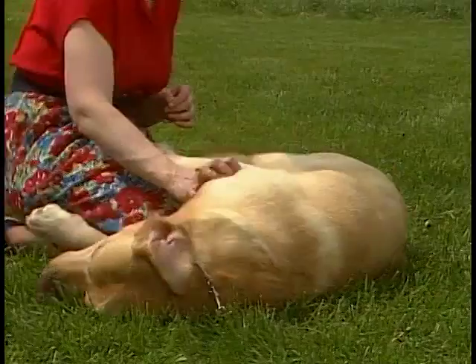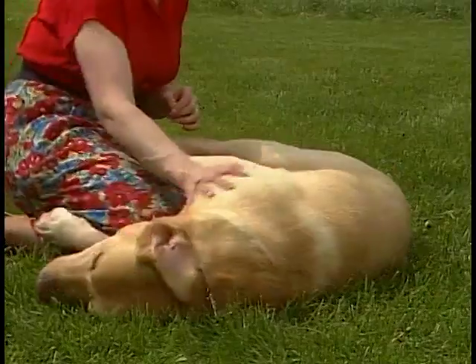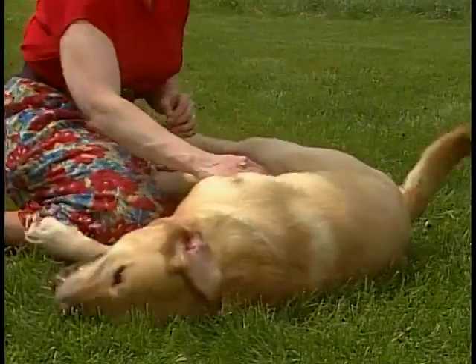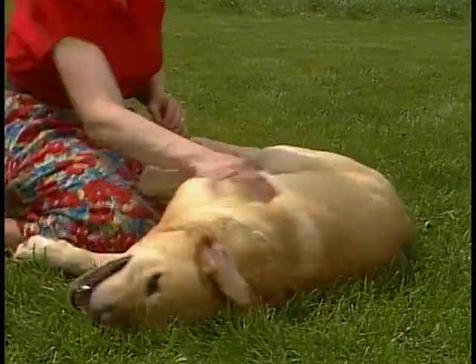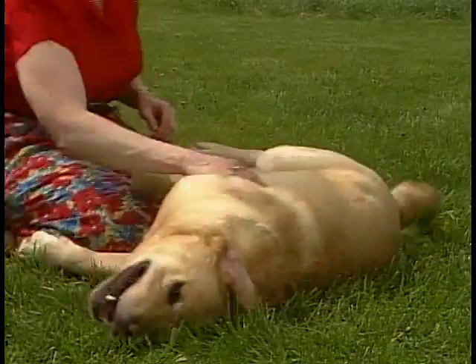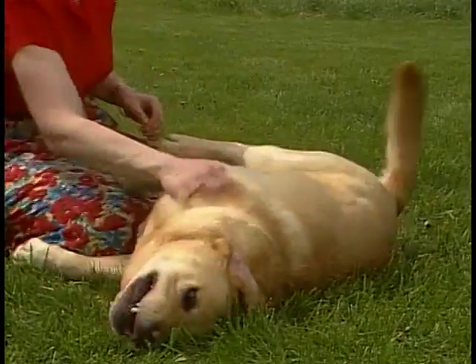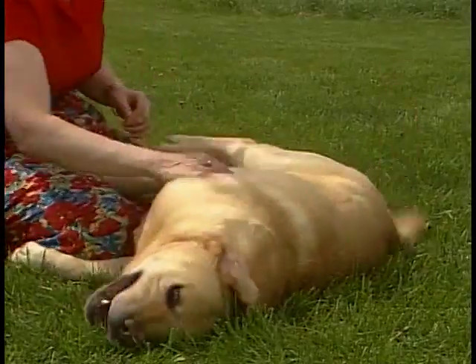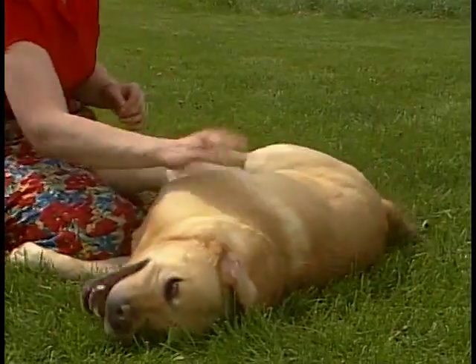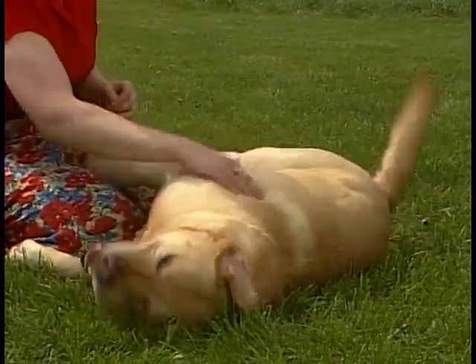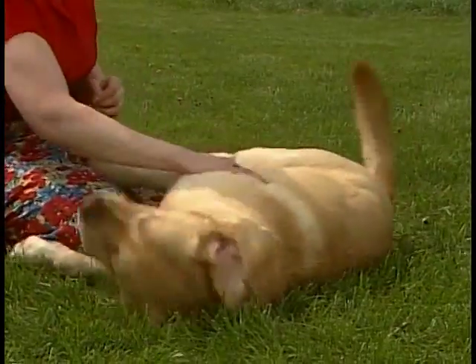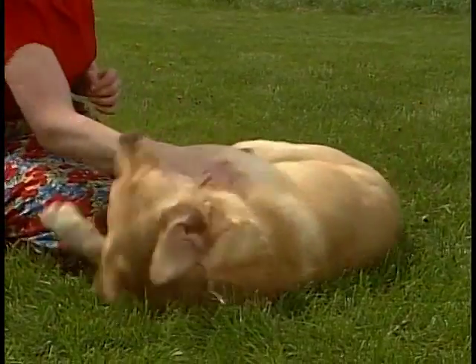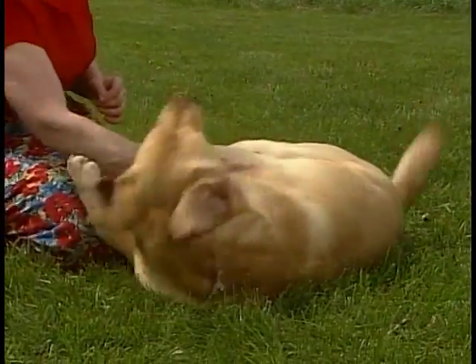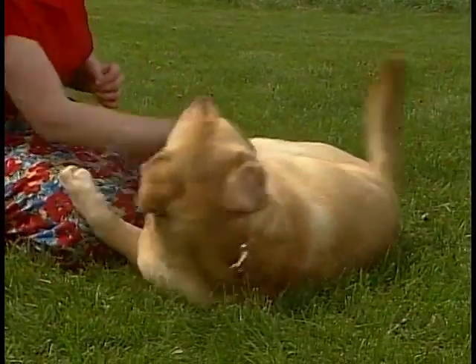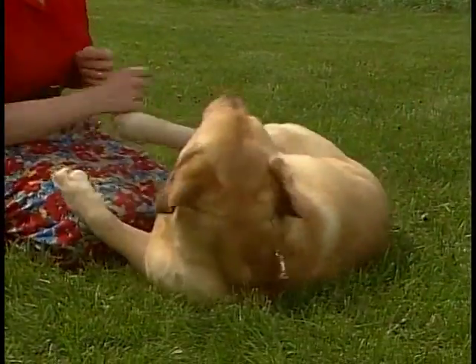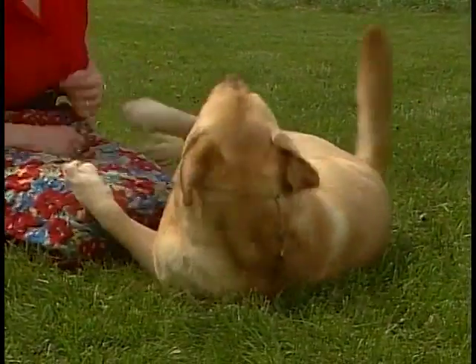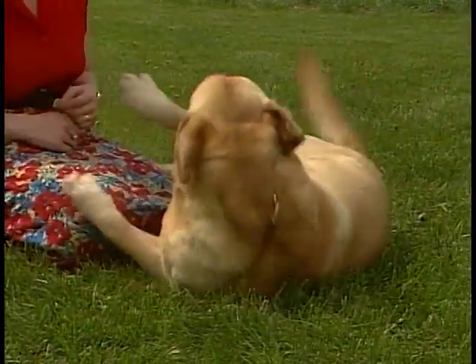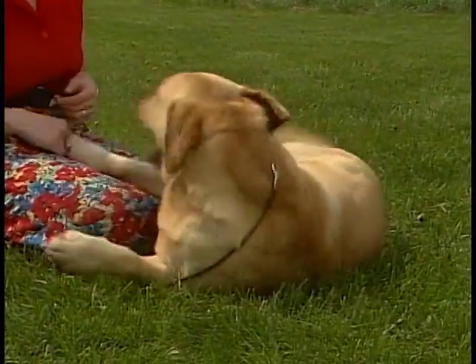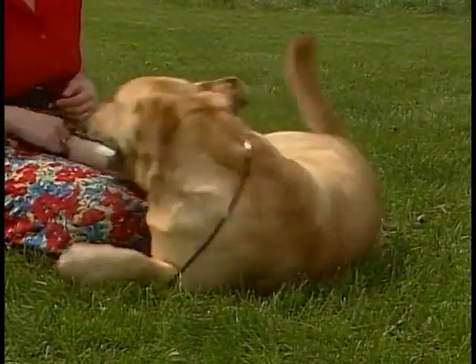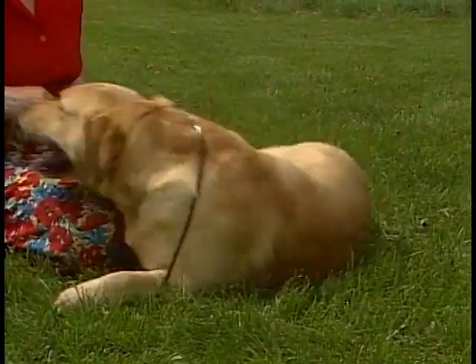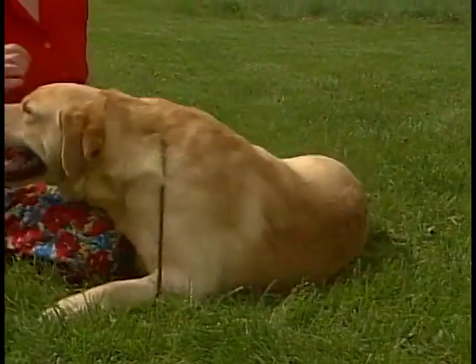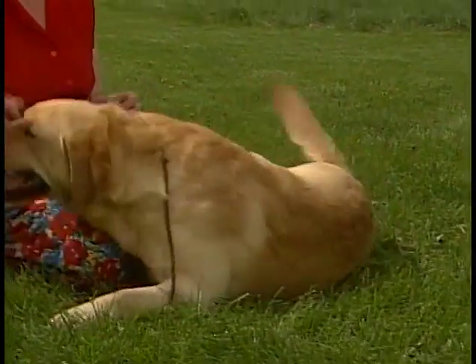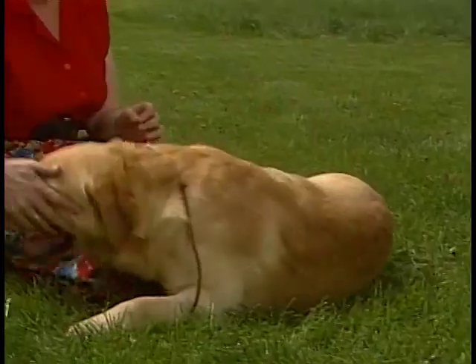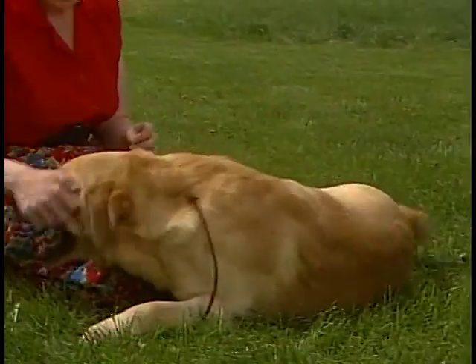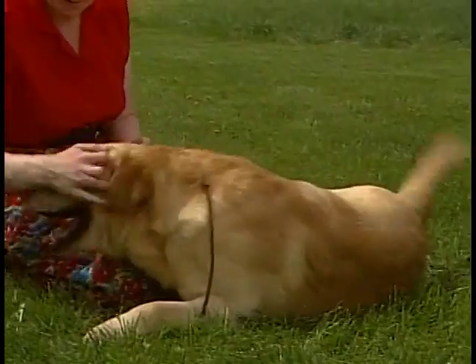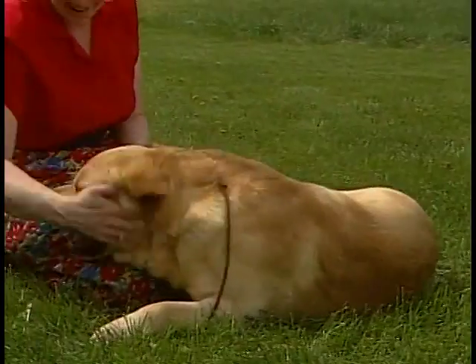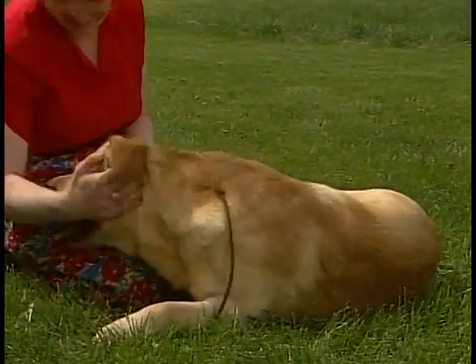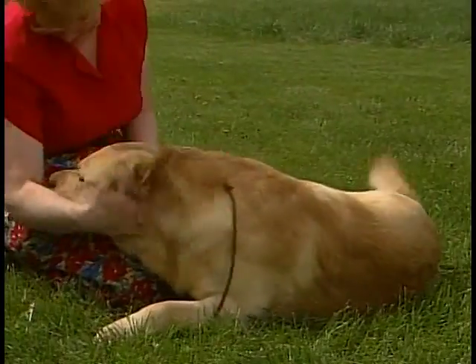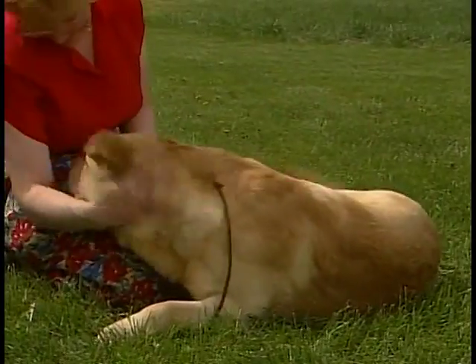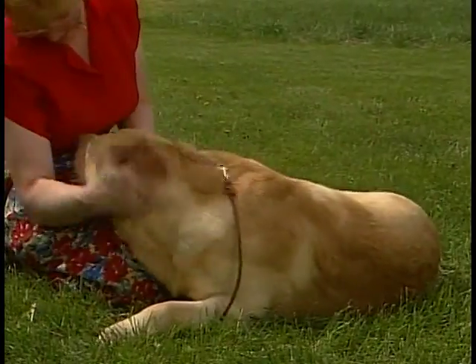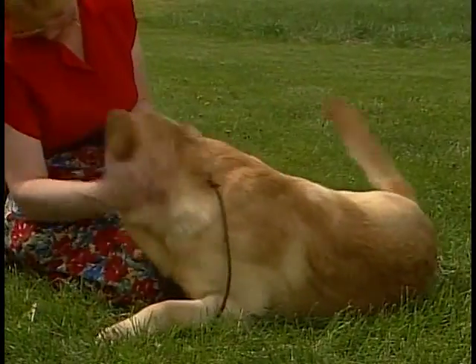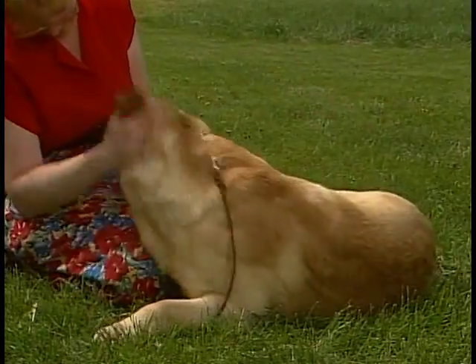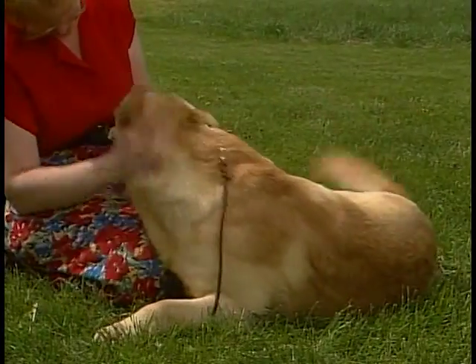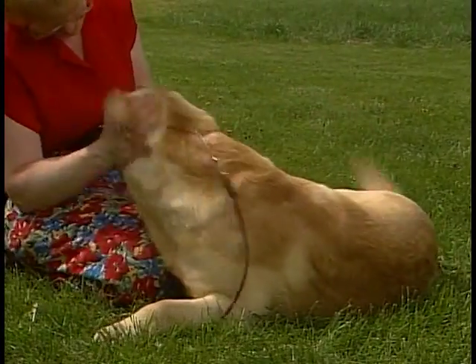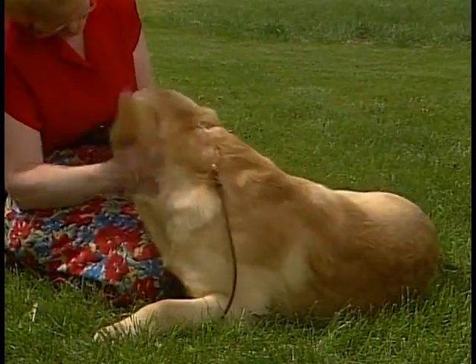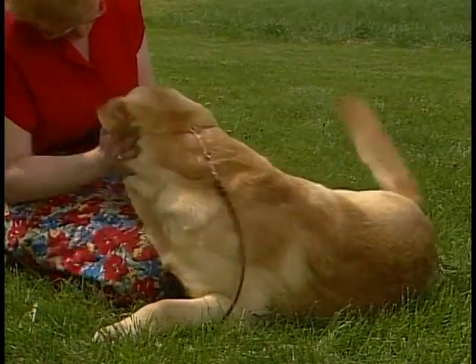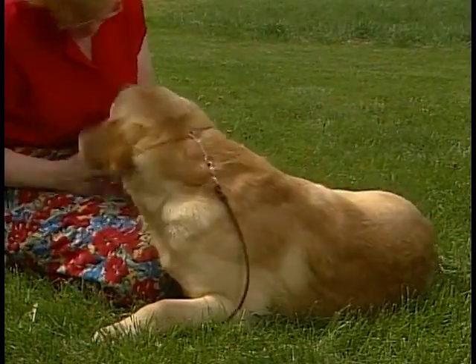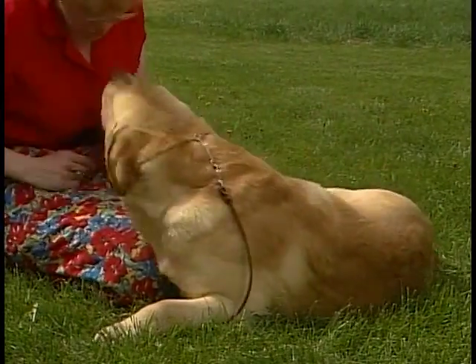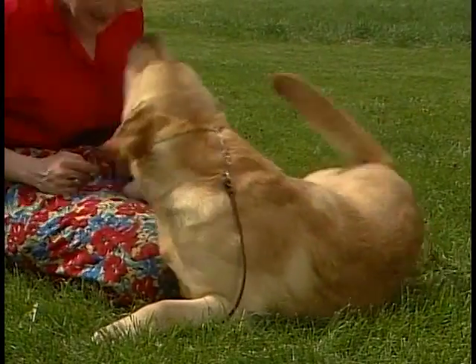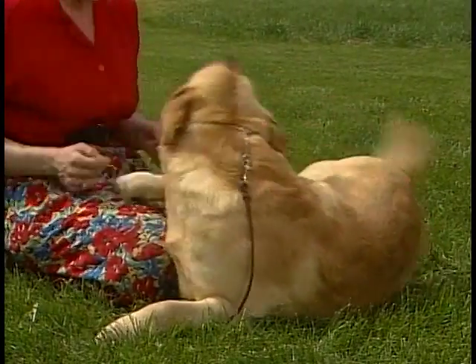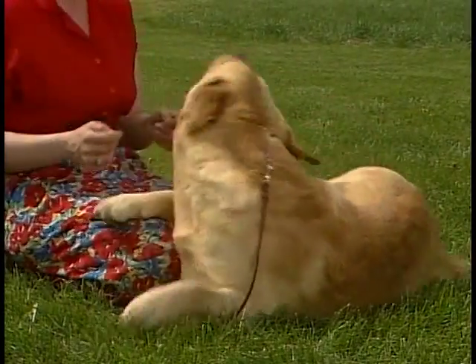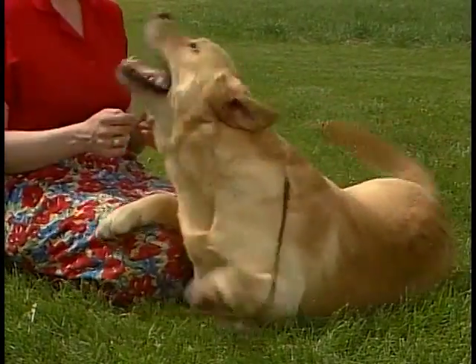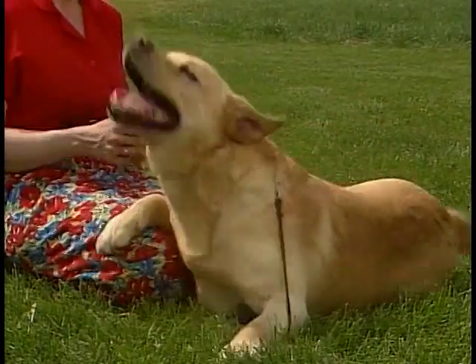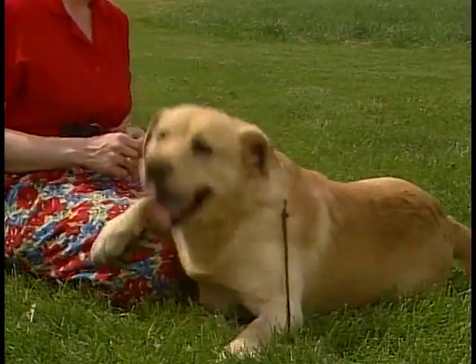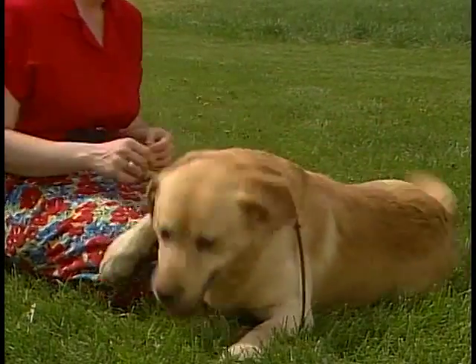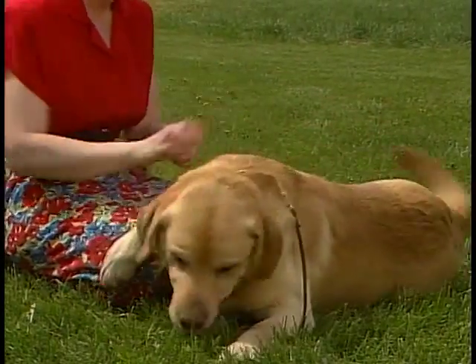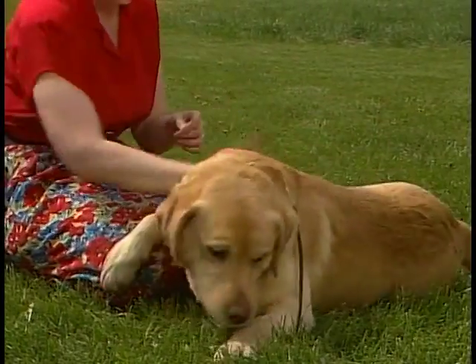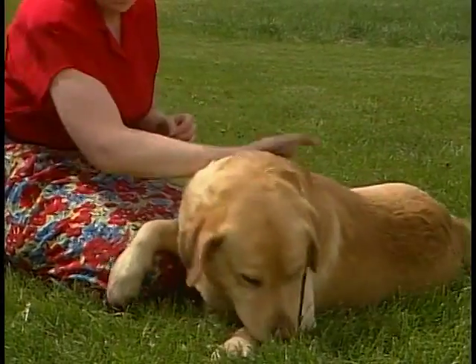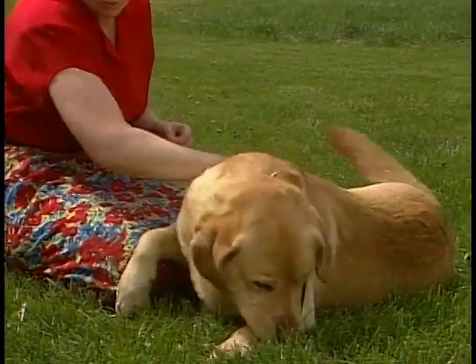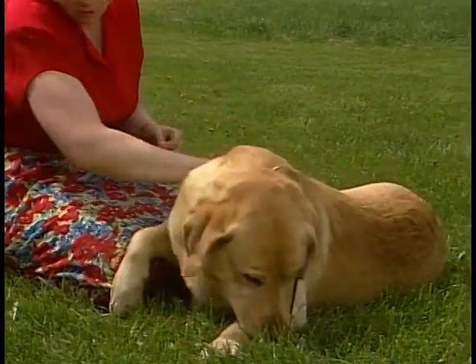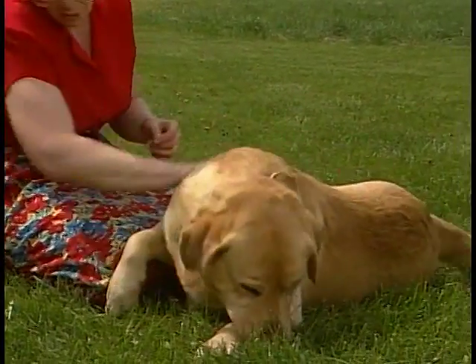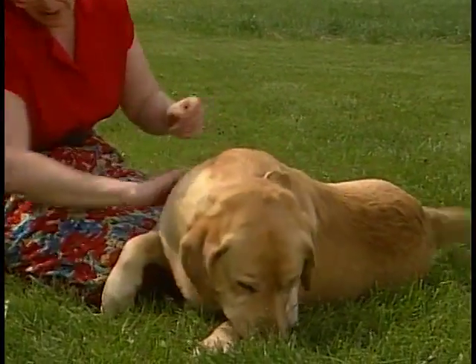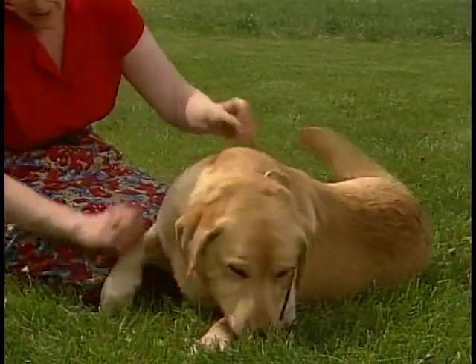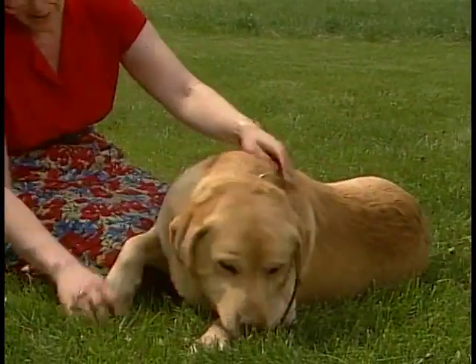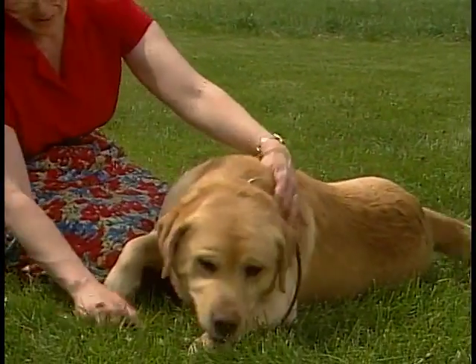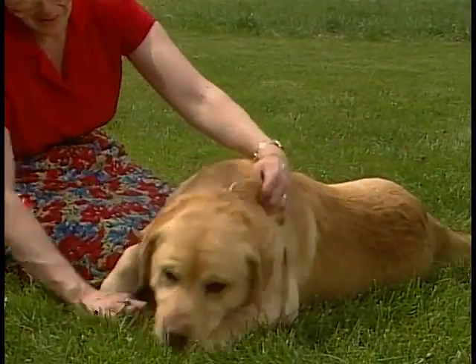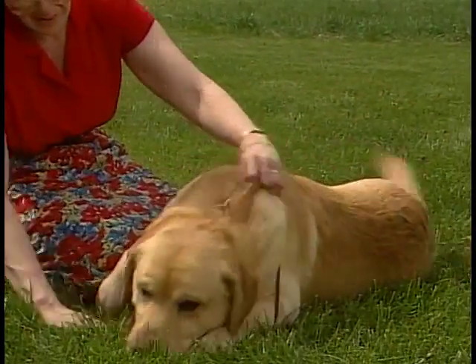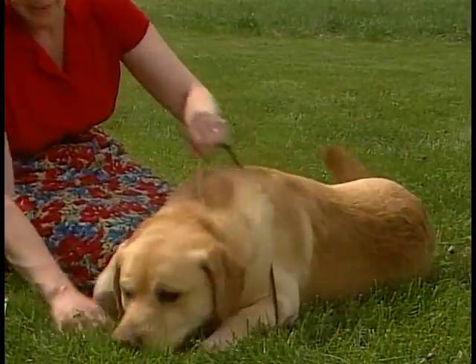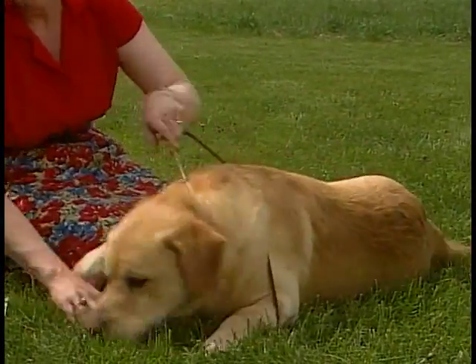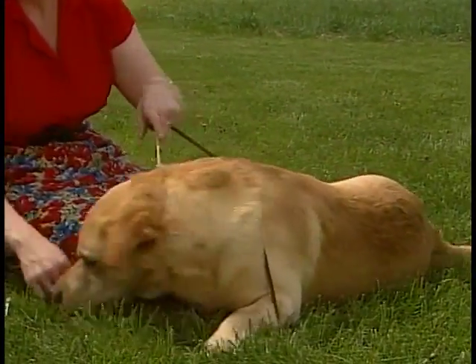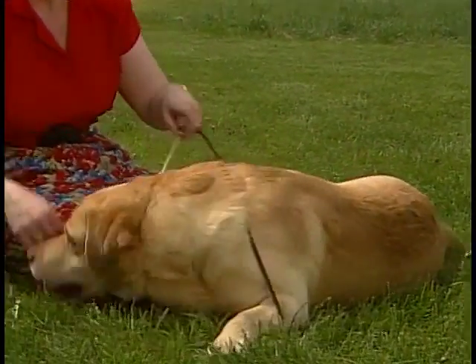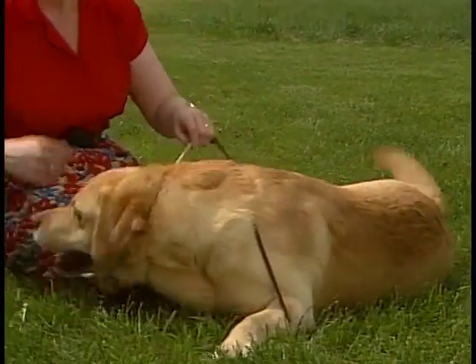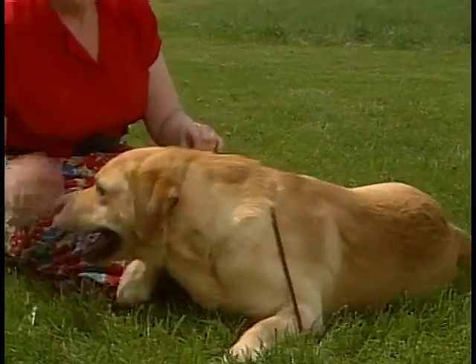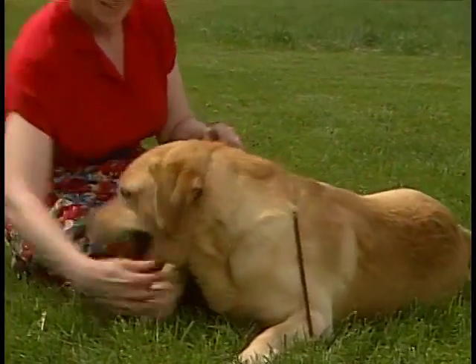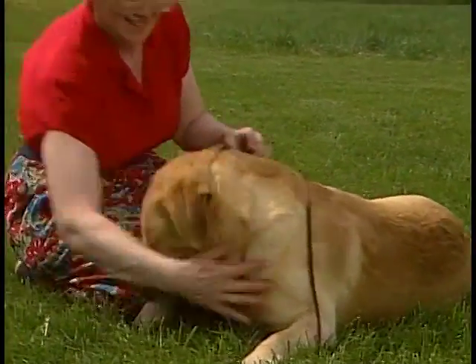The Labrador is gentle with children and elderly persons. The friendly Labrador makes a wonderful family pet.